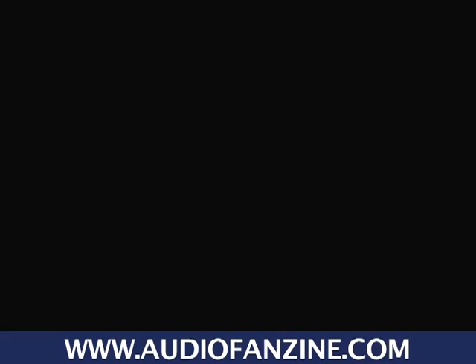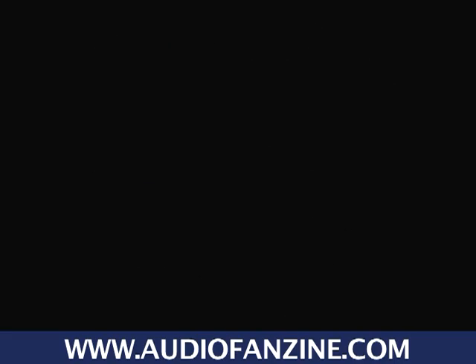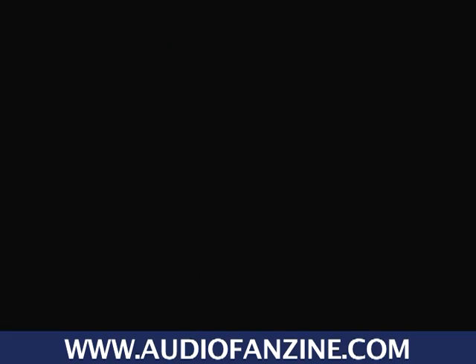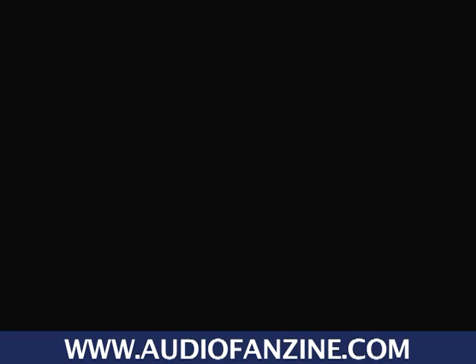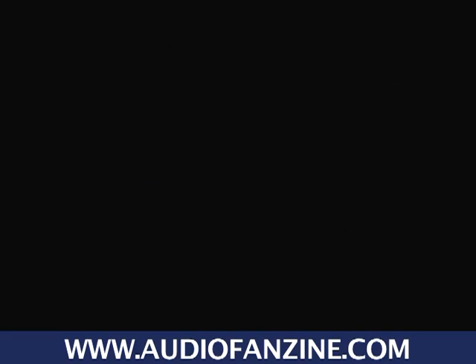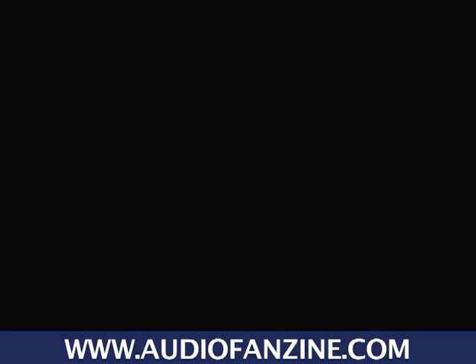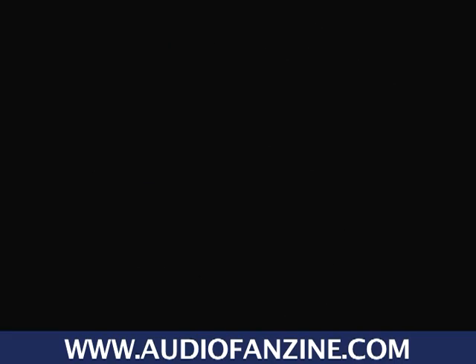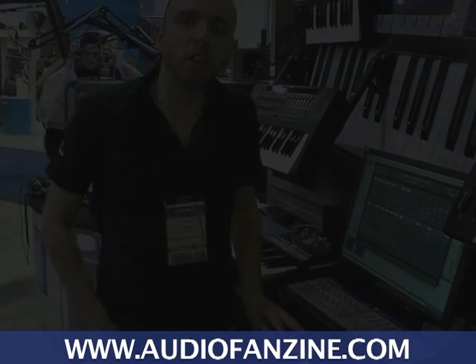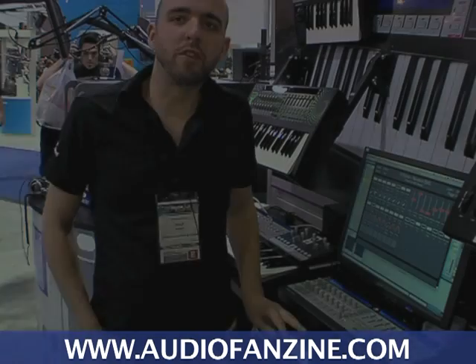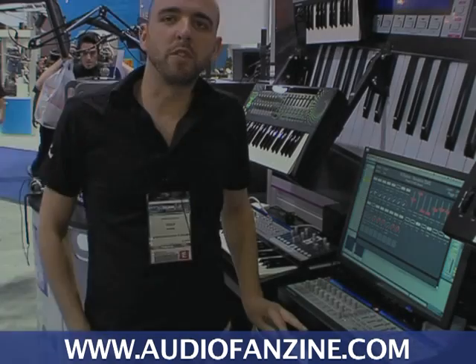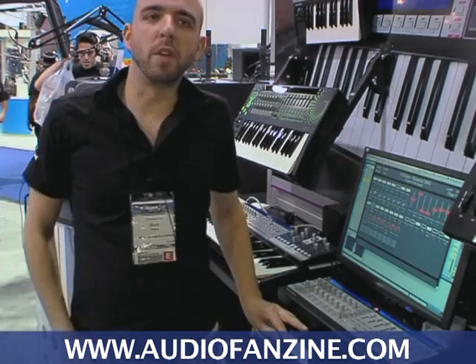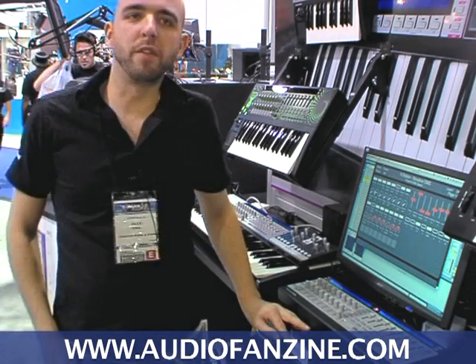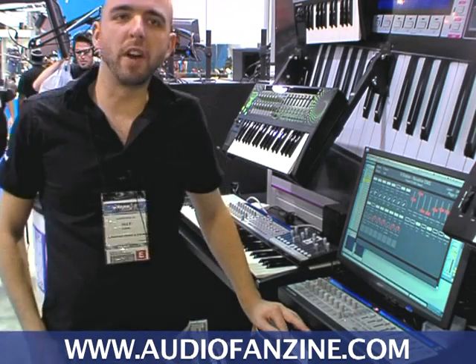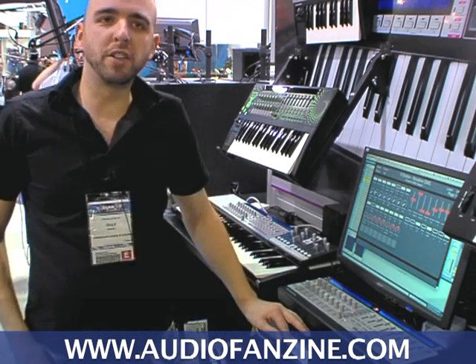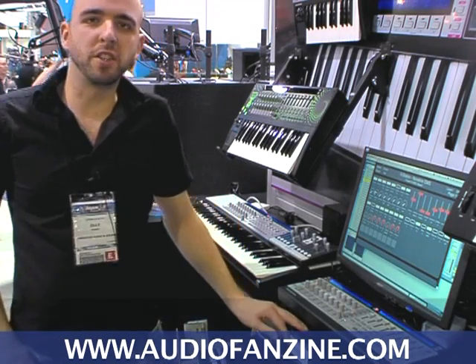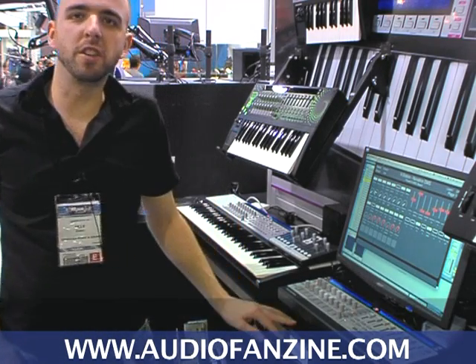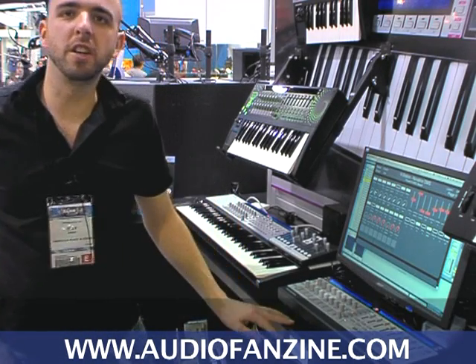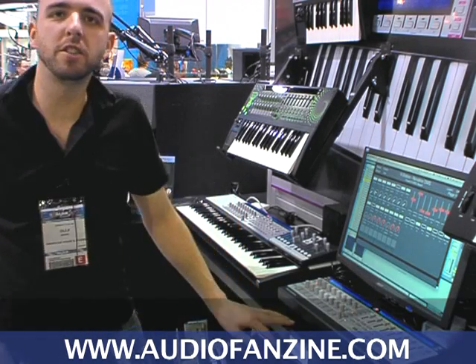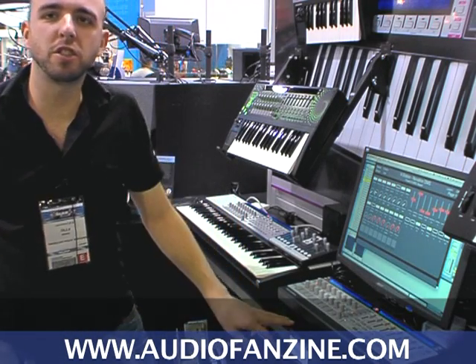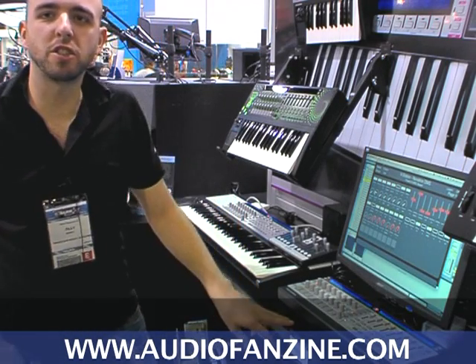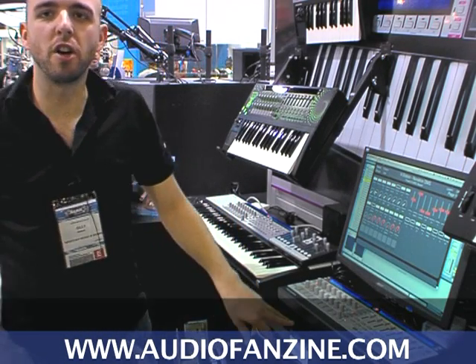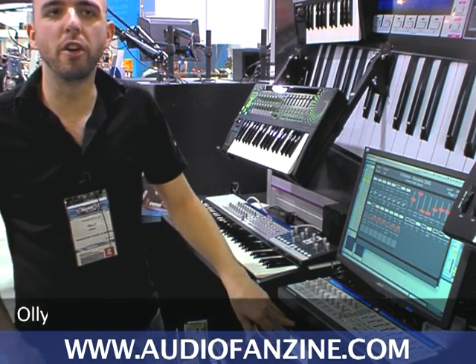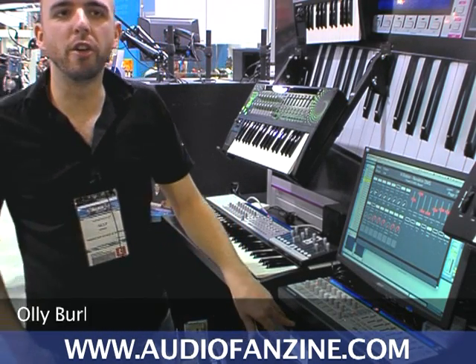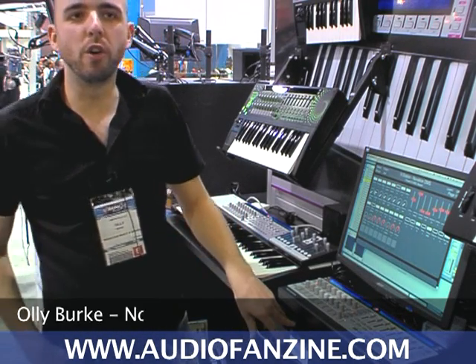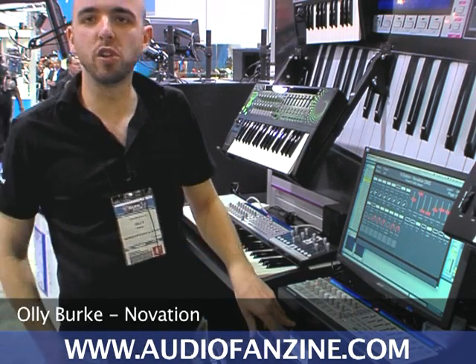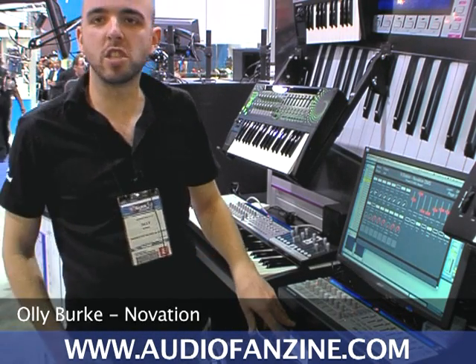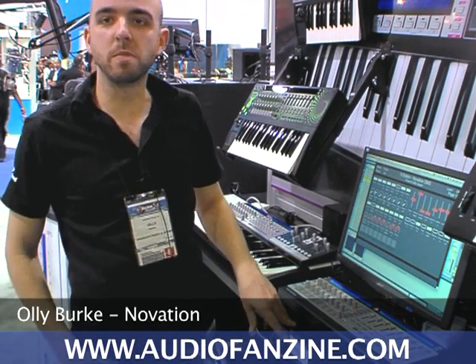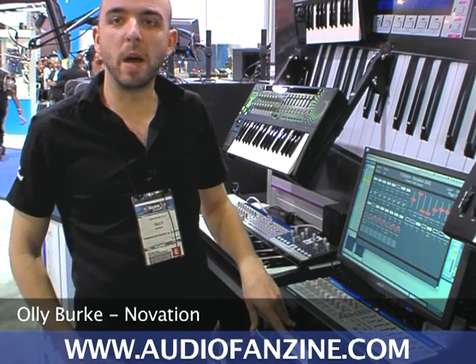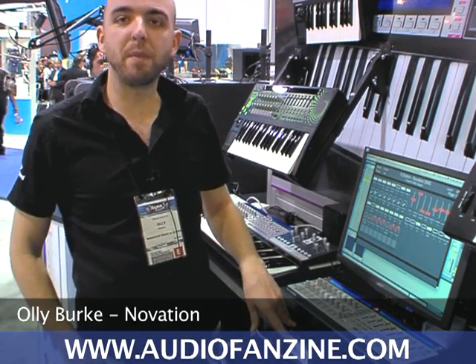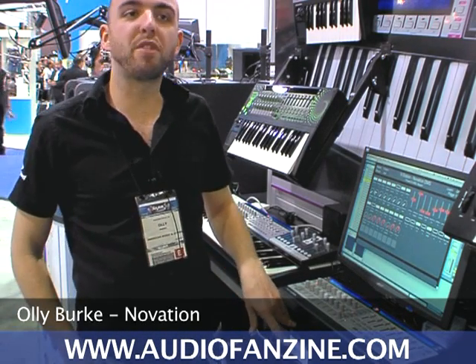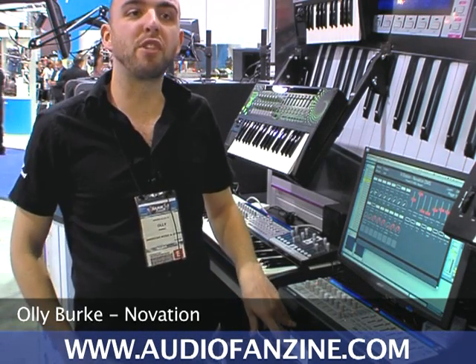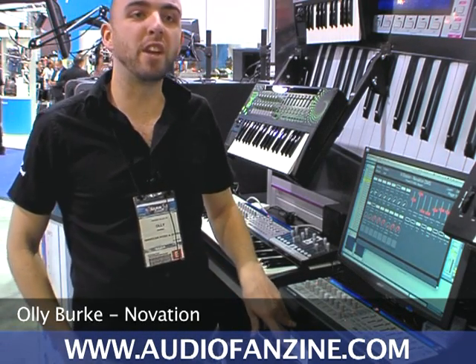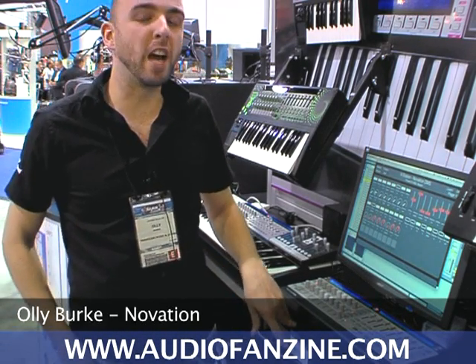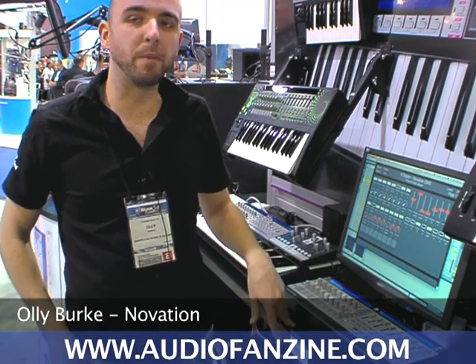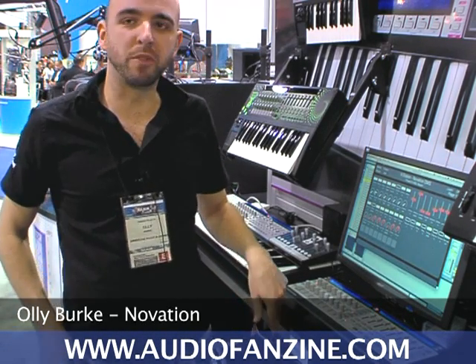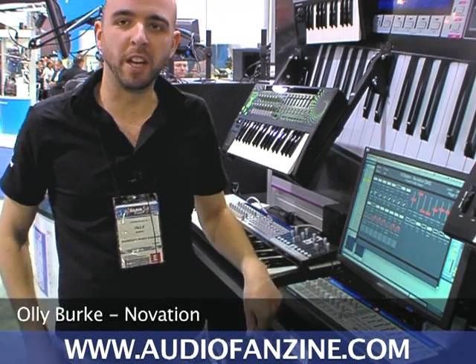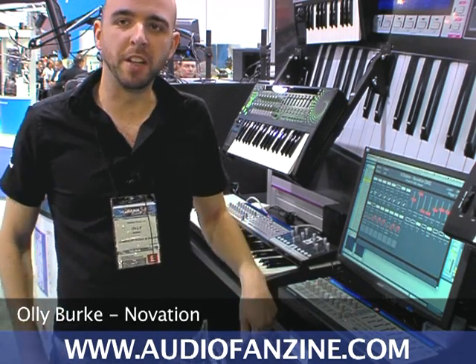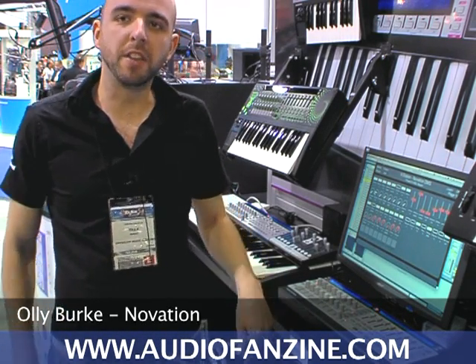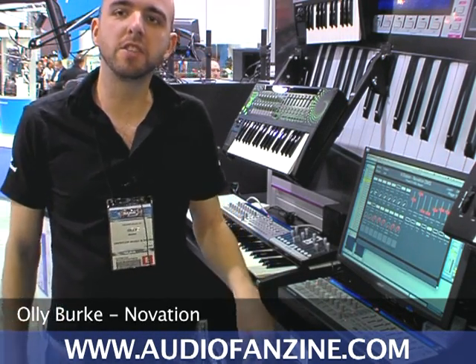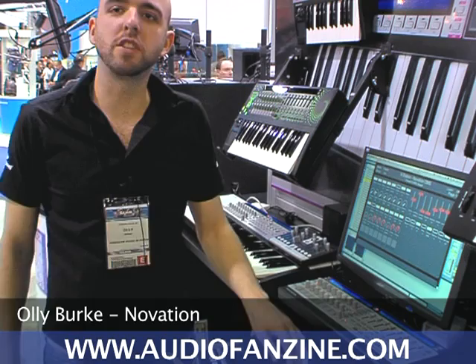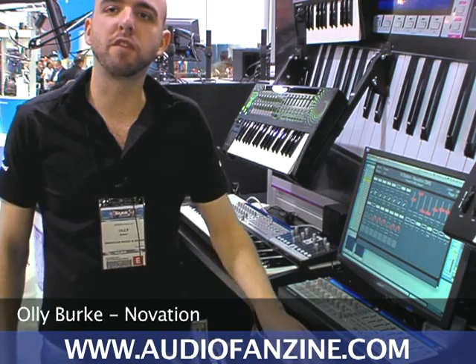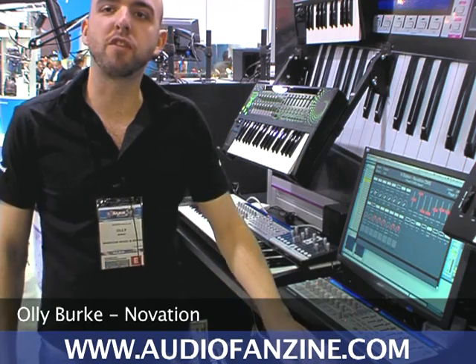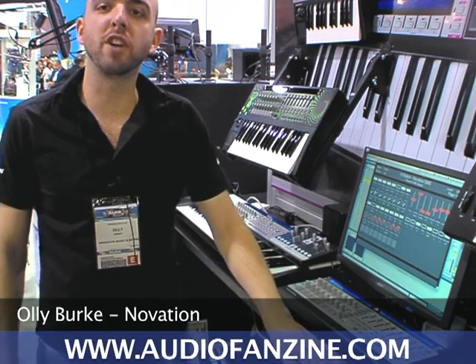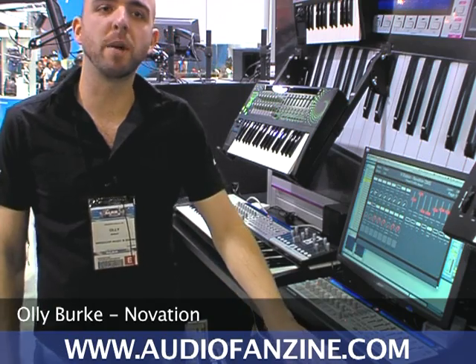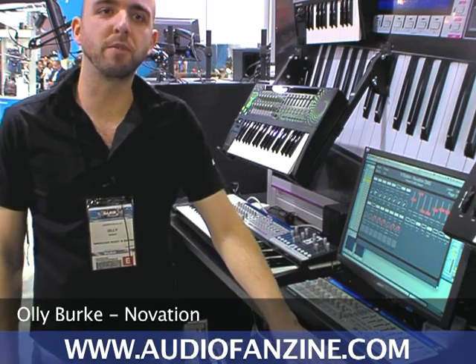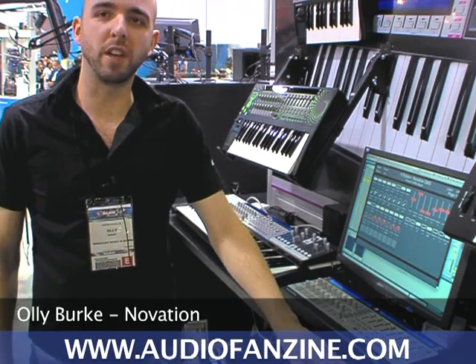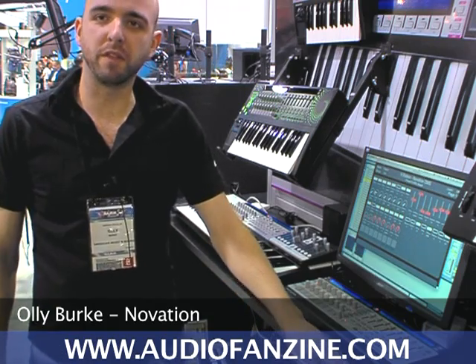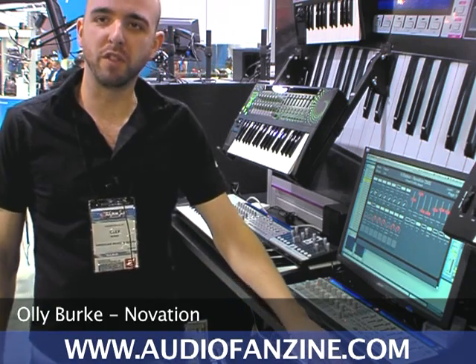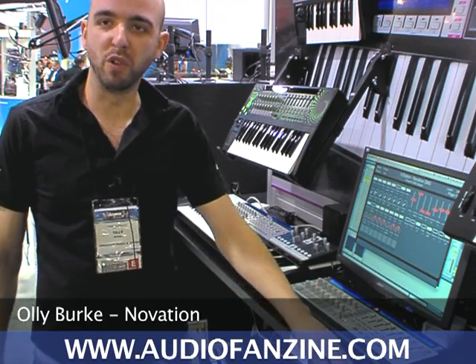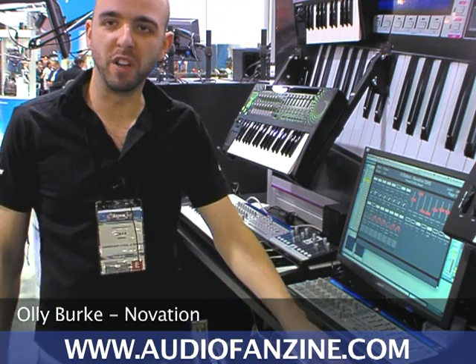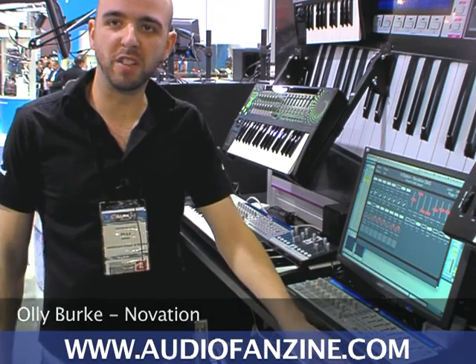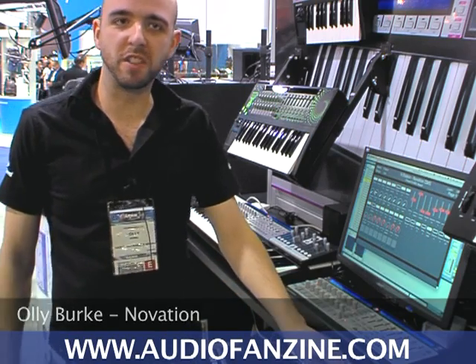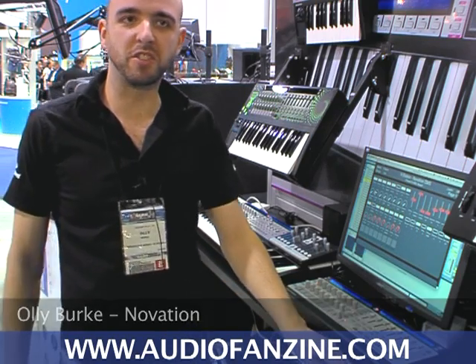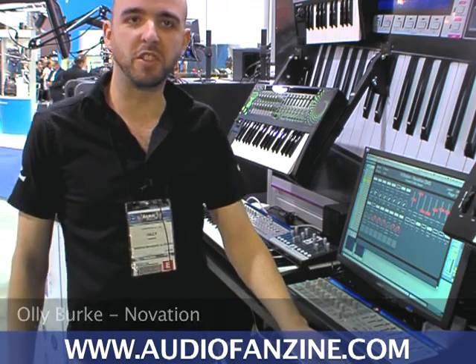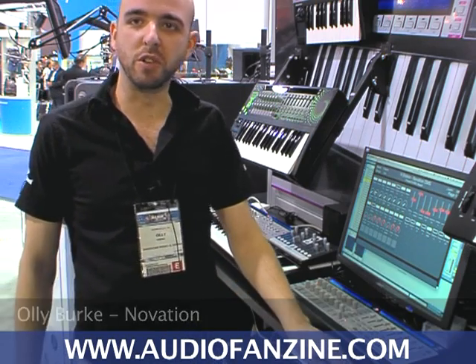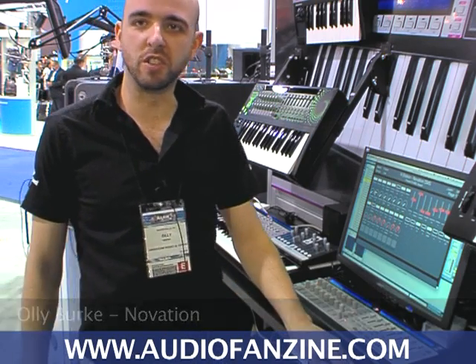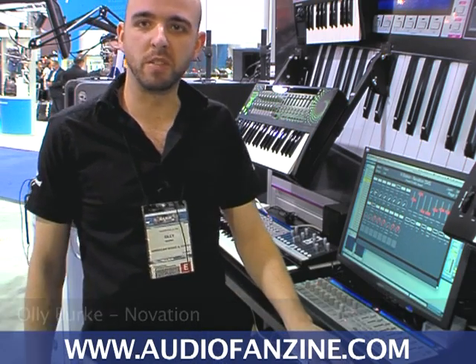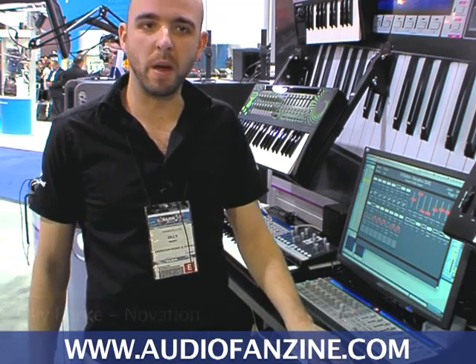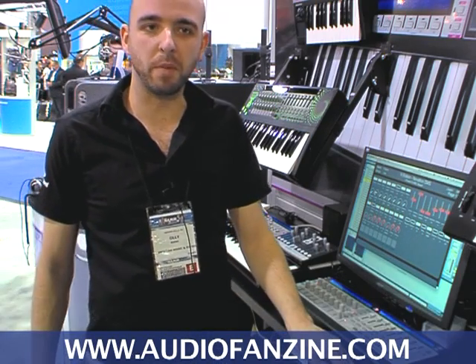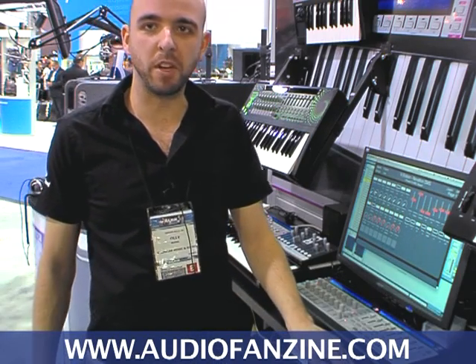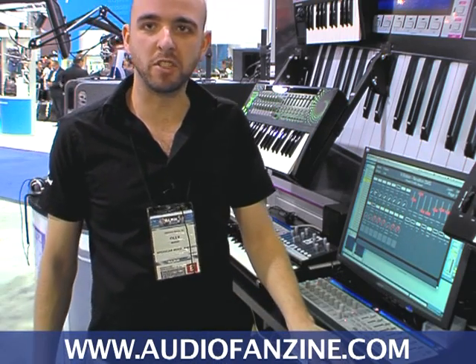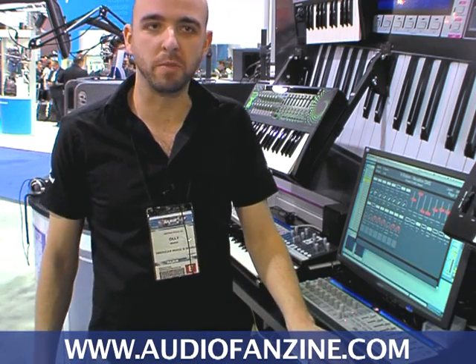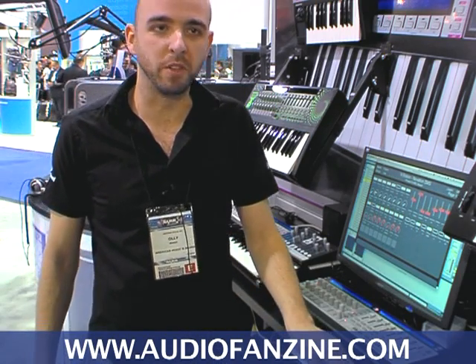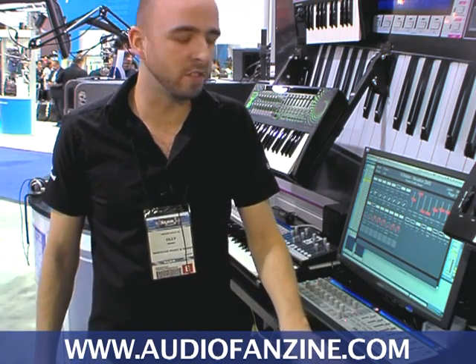Hi, this is Oli from Novation here to show you the Automap Free Update. This is a free update for all existing Automap customers.